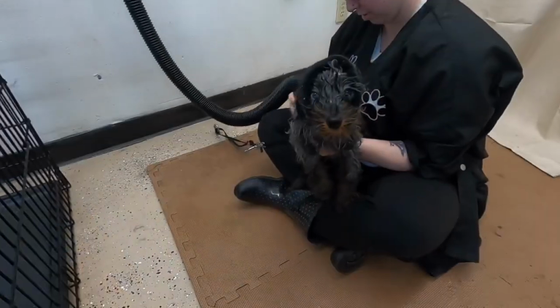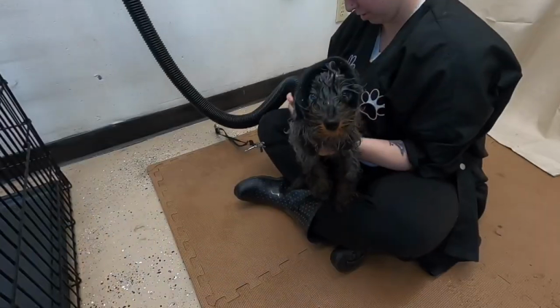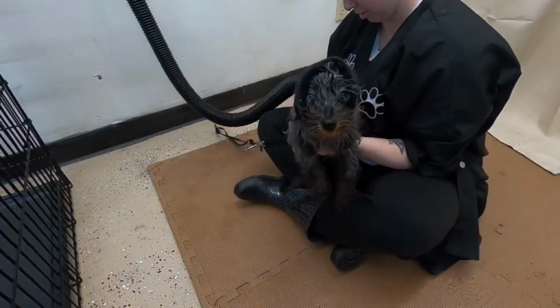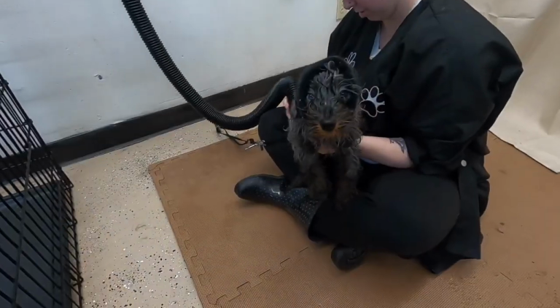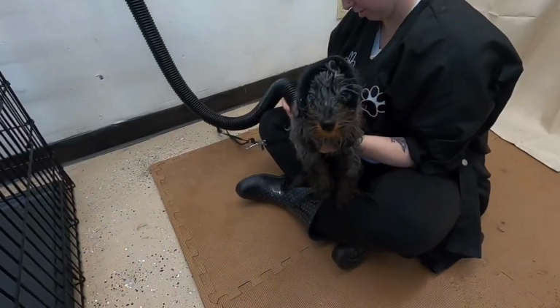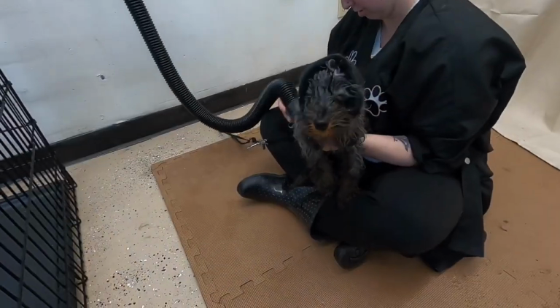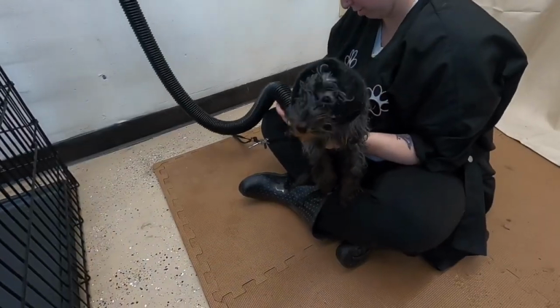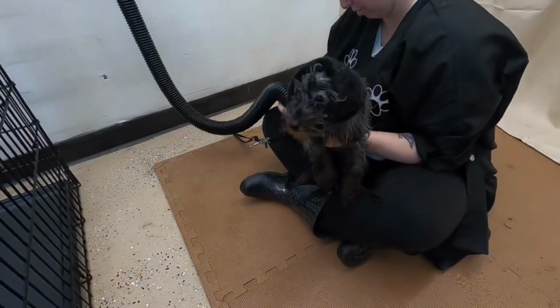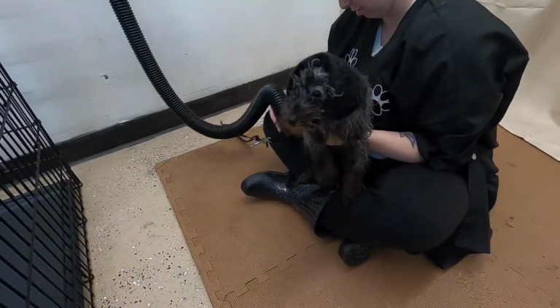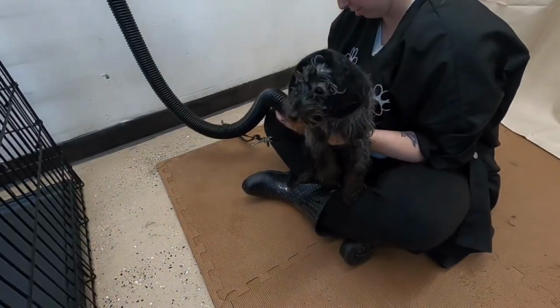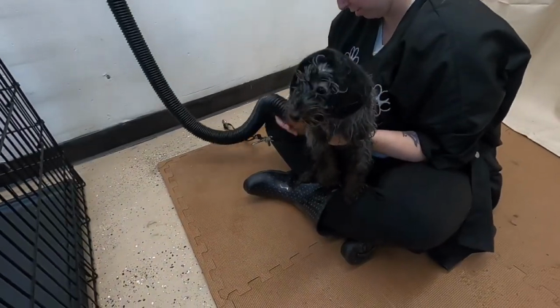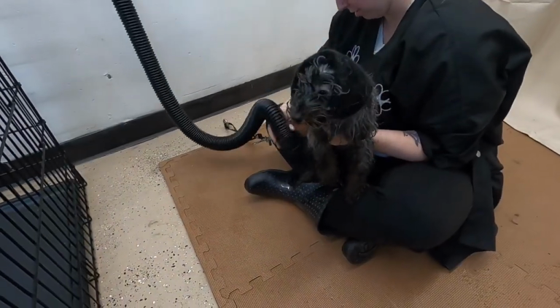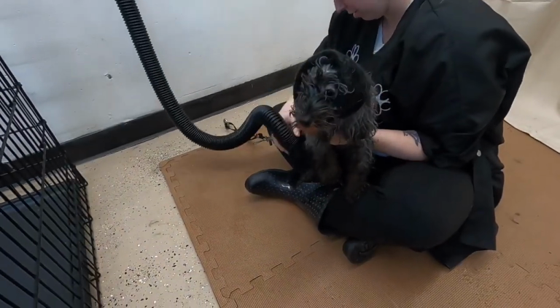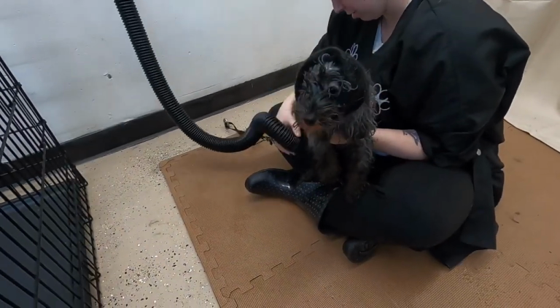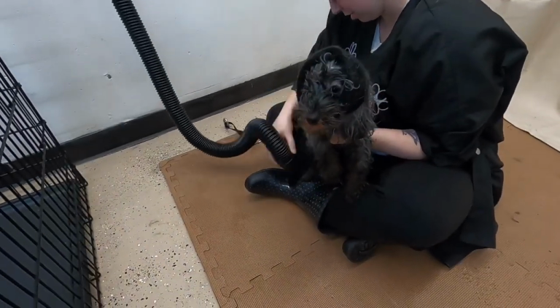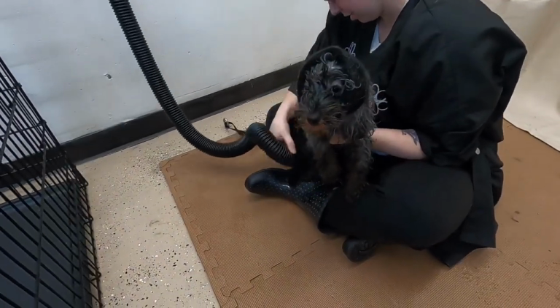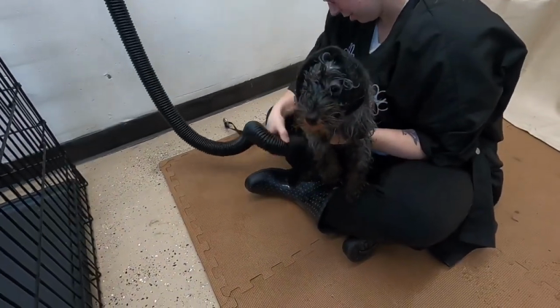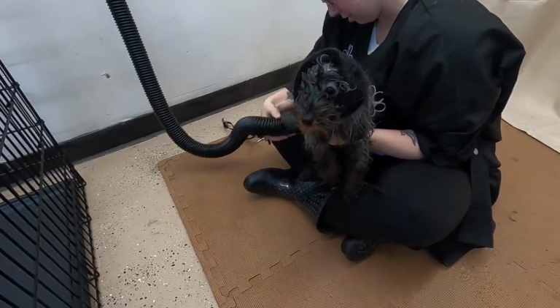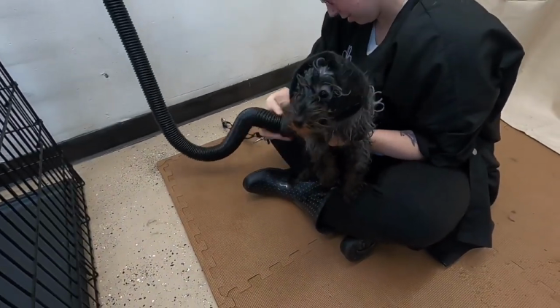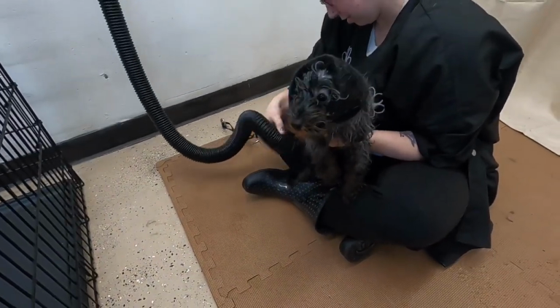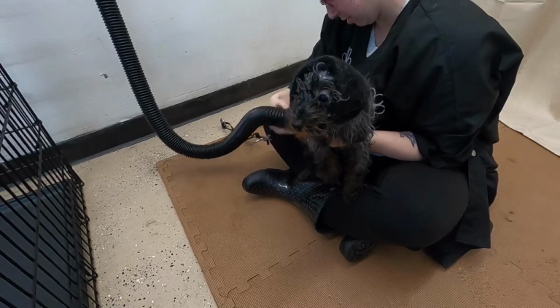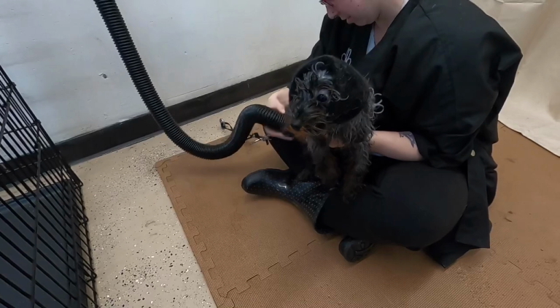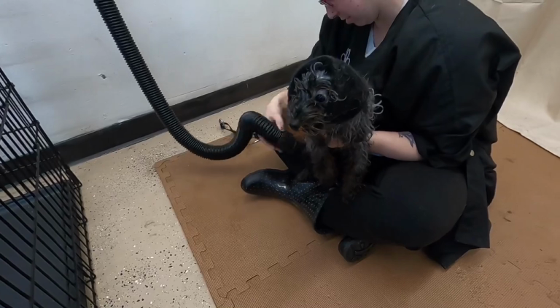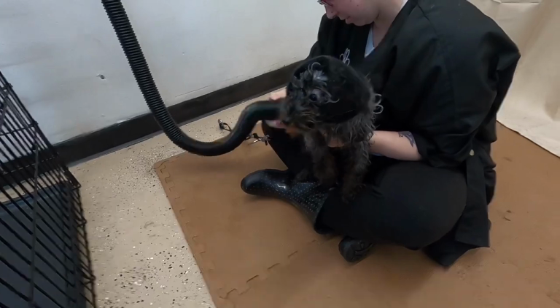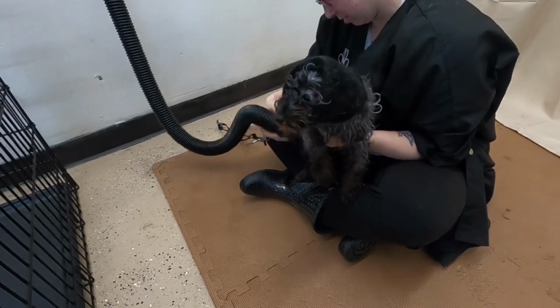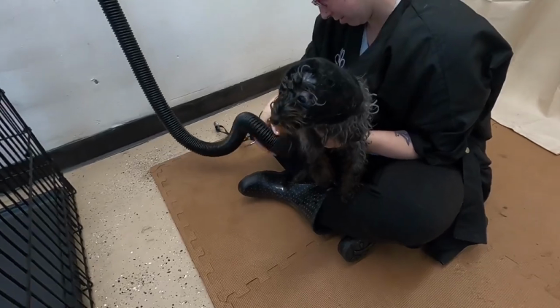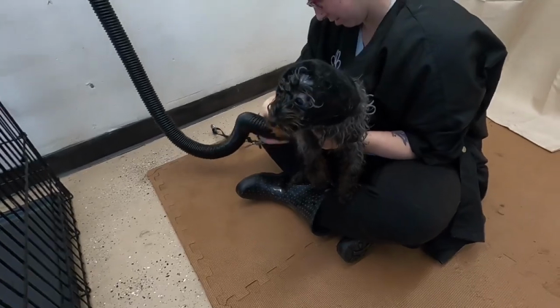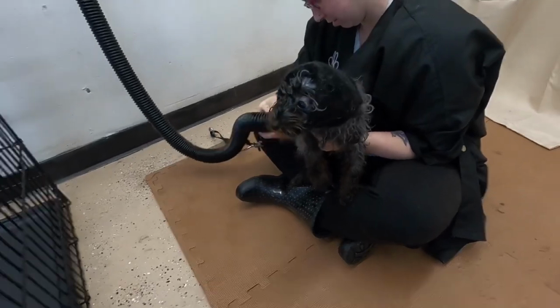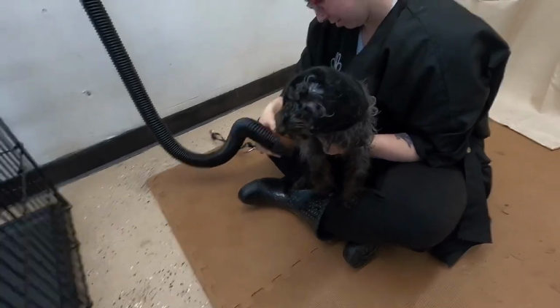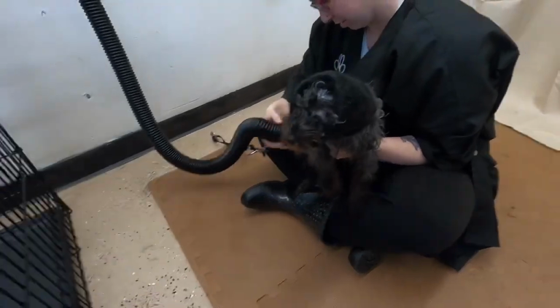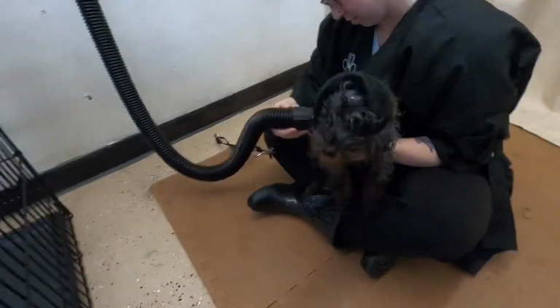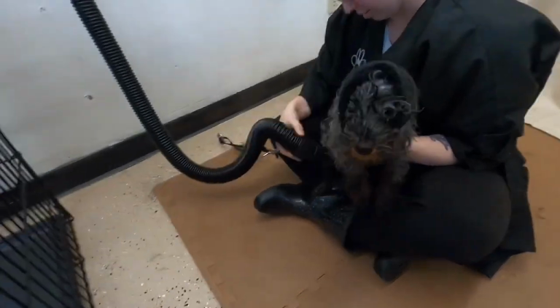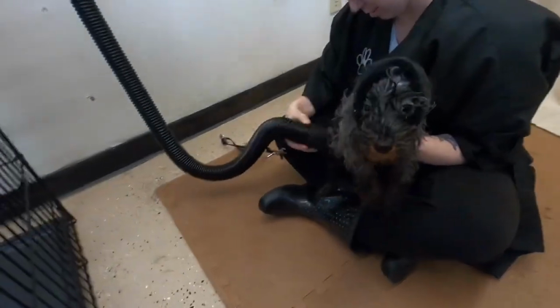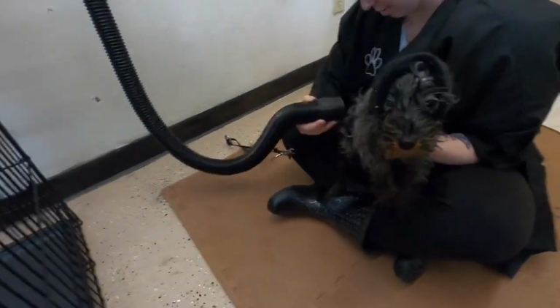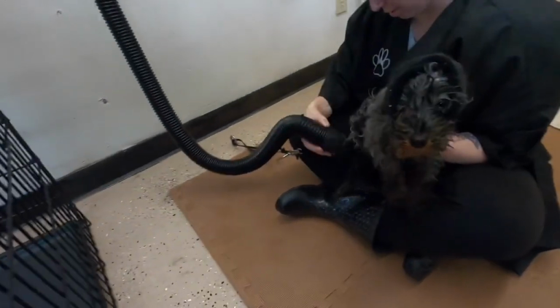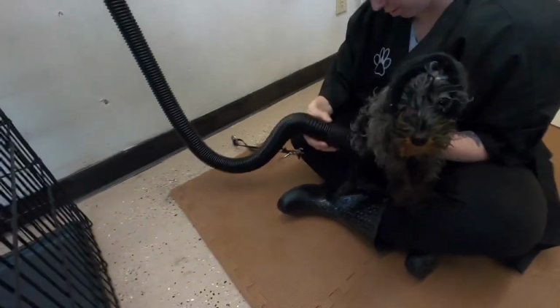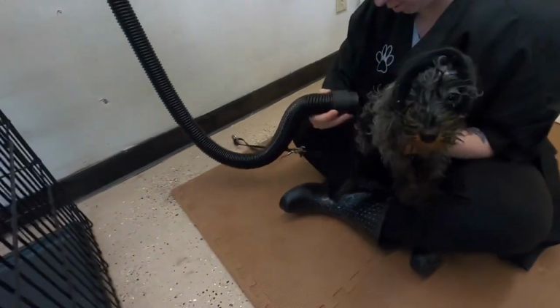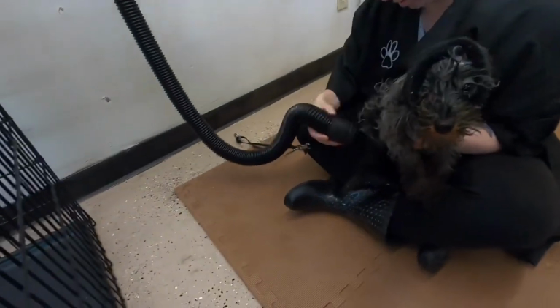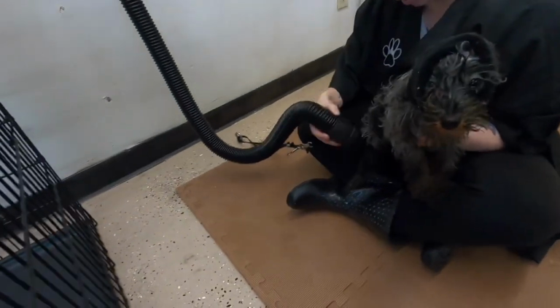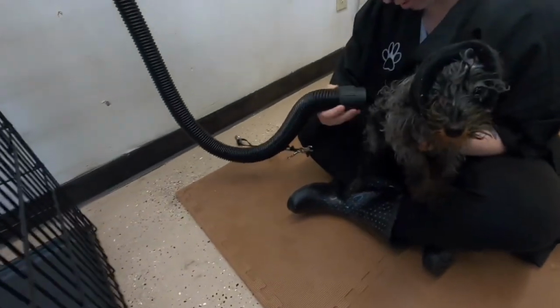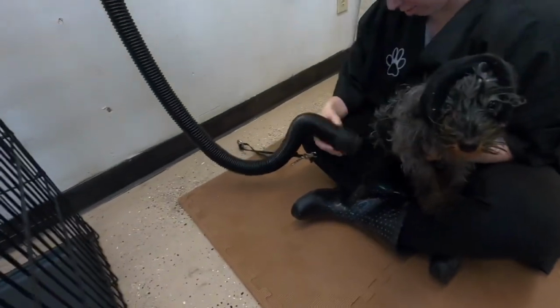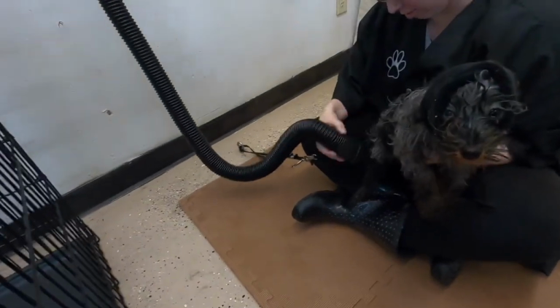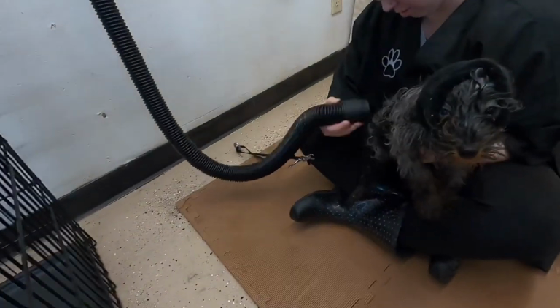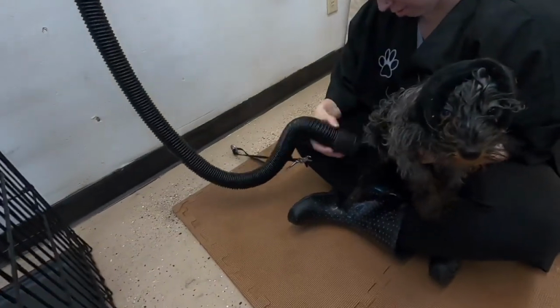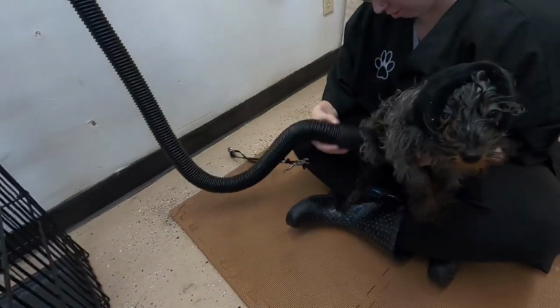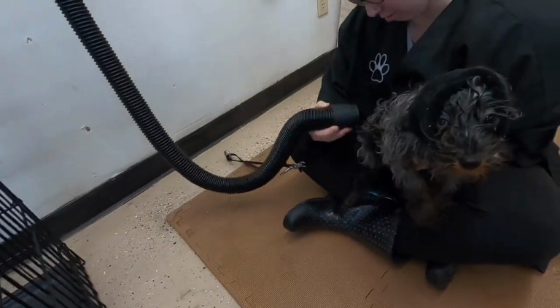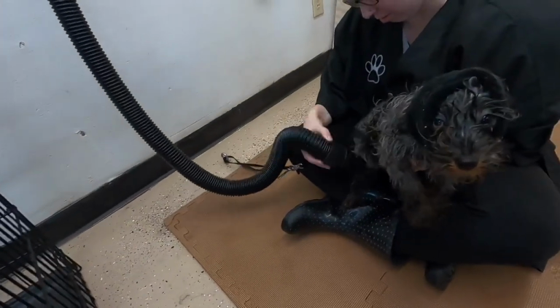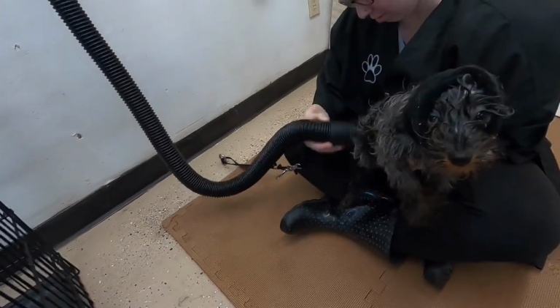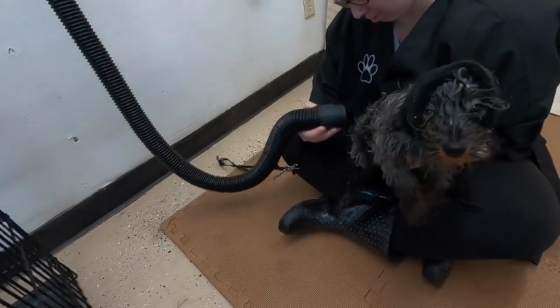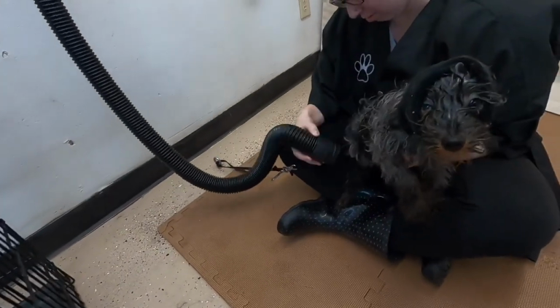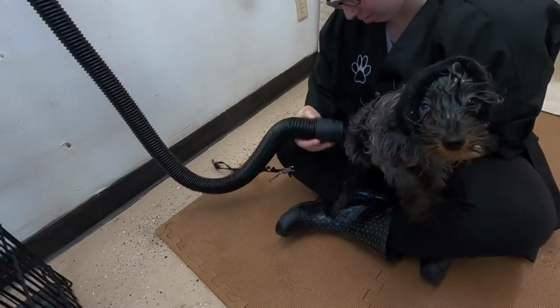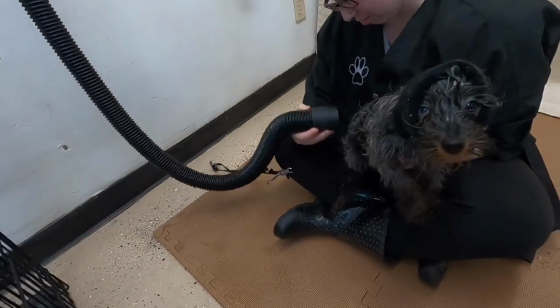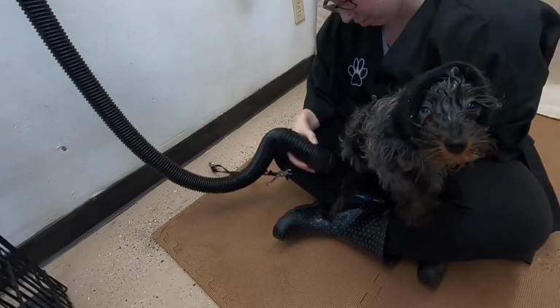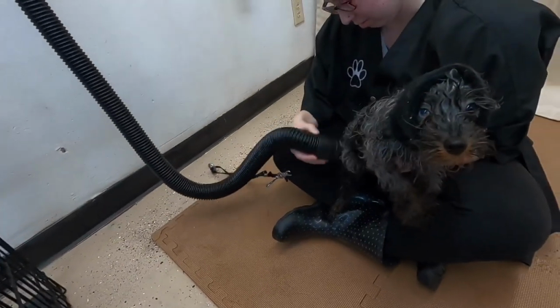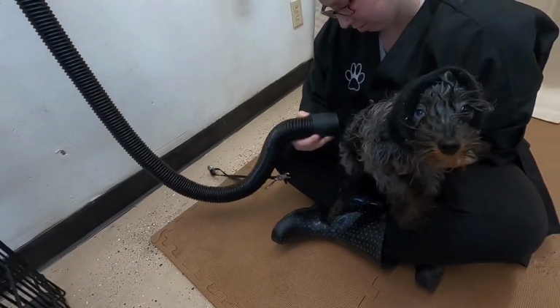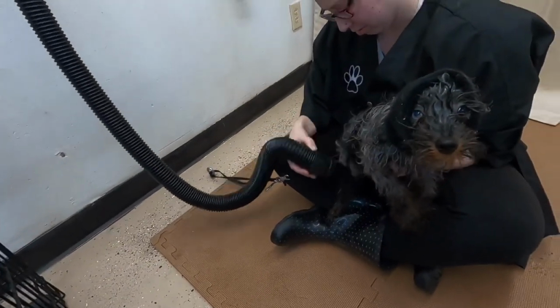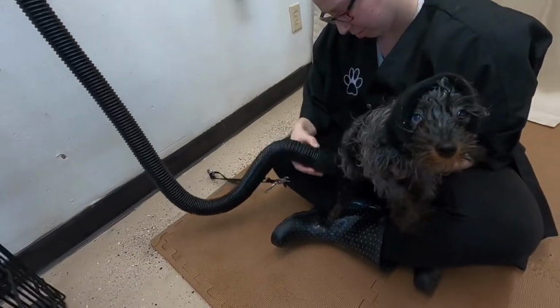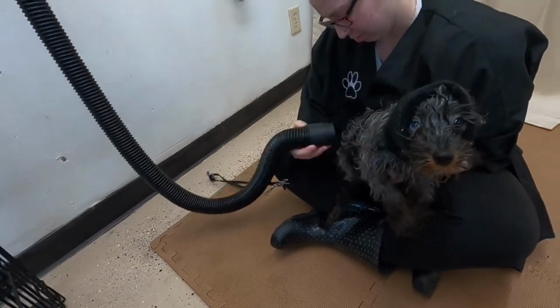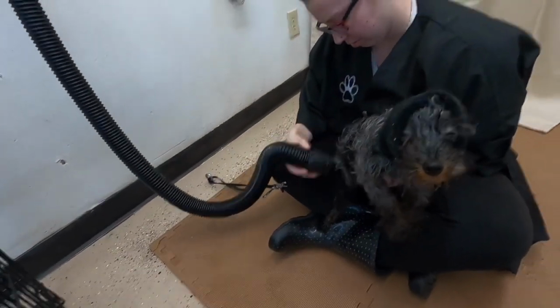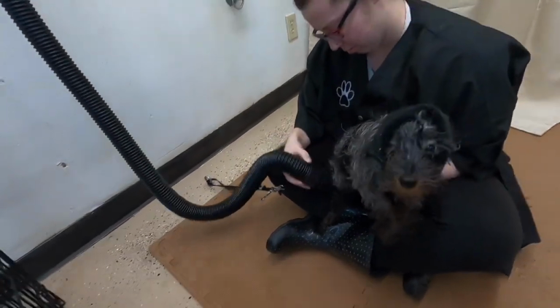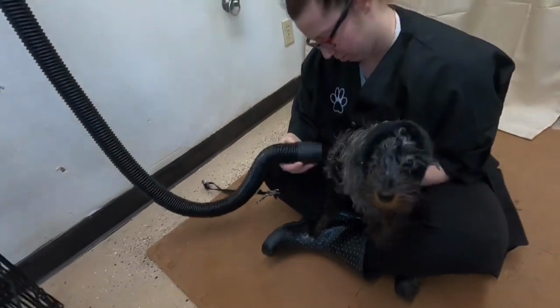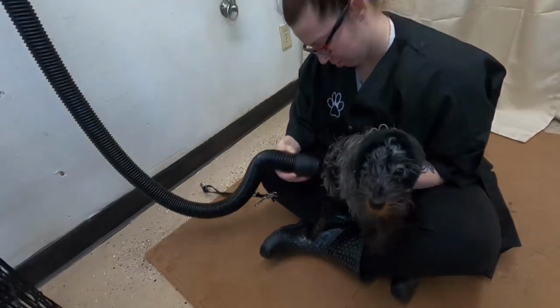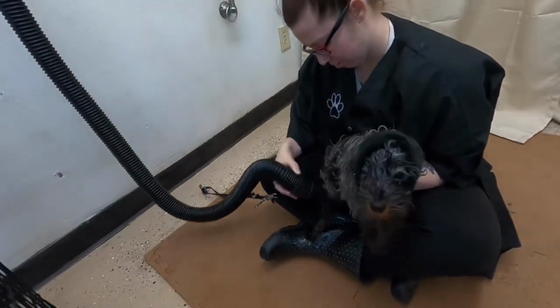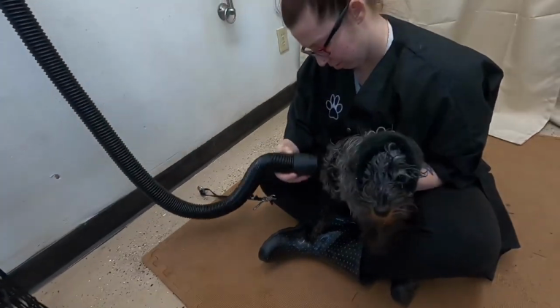Since this is her first experience with a blow dryer, Taylor is holding her in her lap, and we're using a happy hoodie to mute the sound of the dryer.